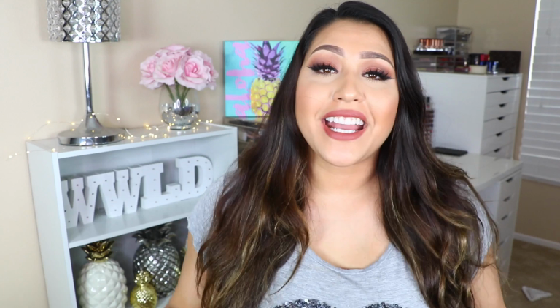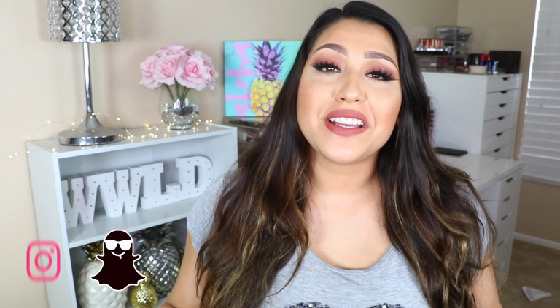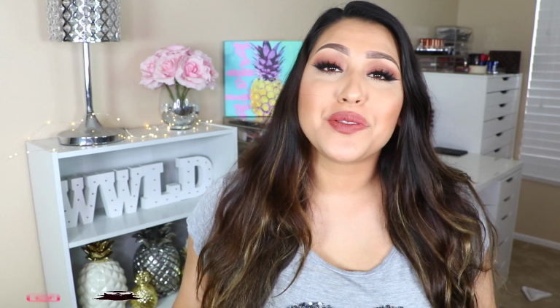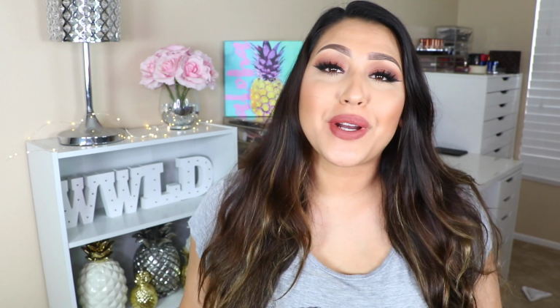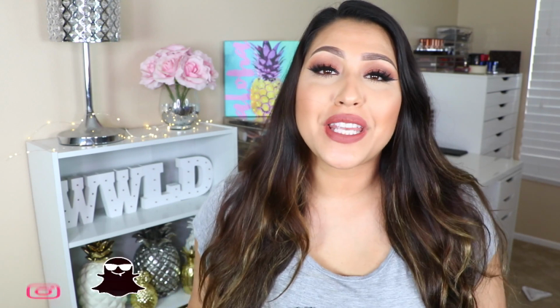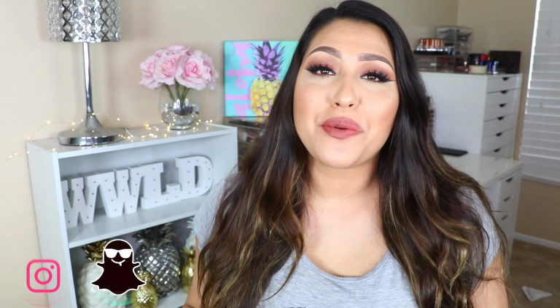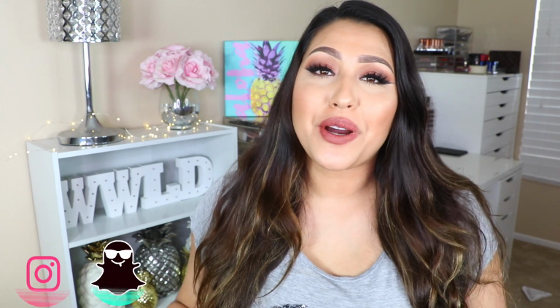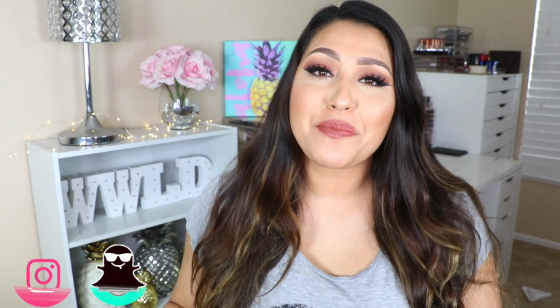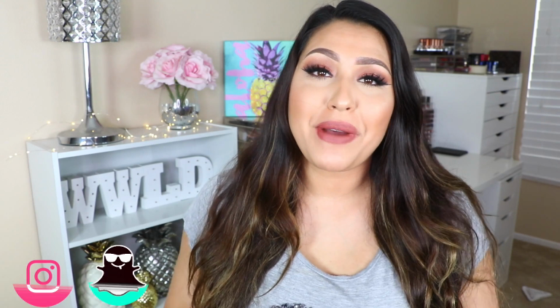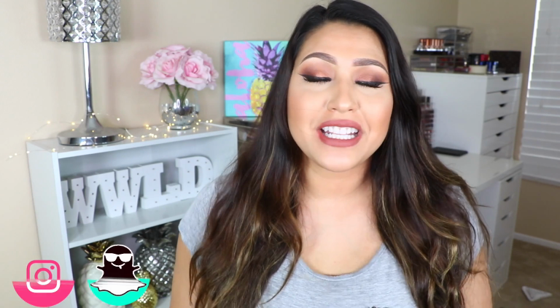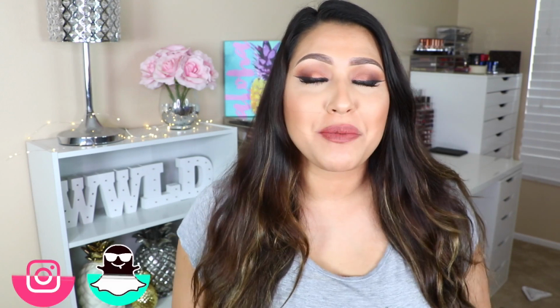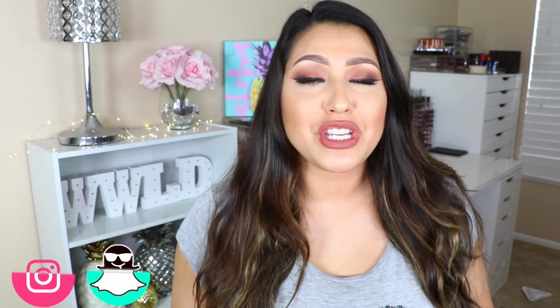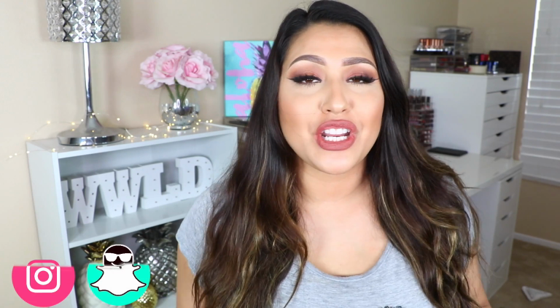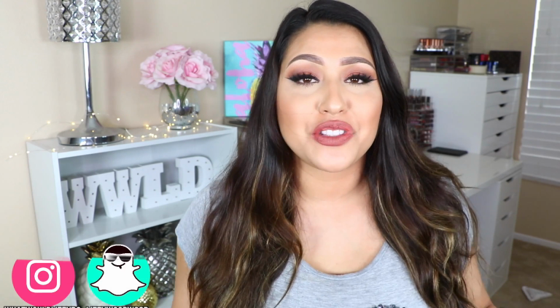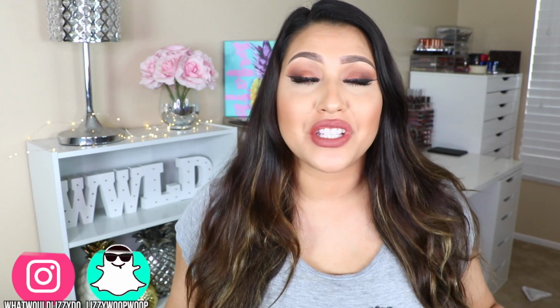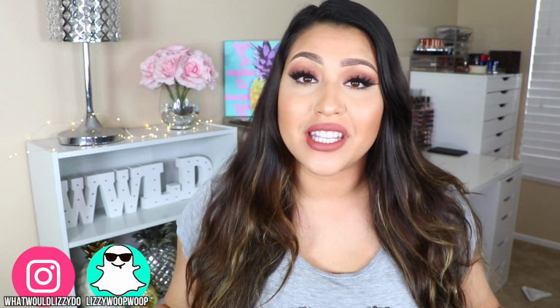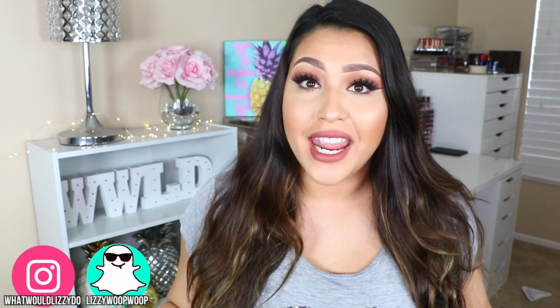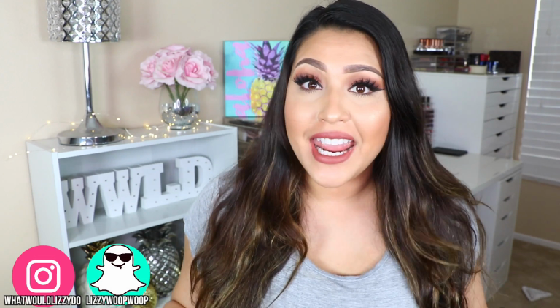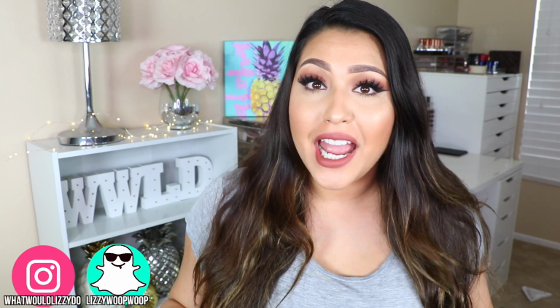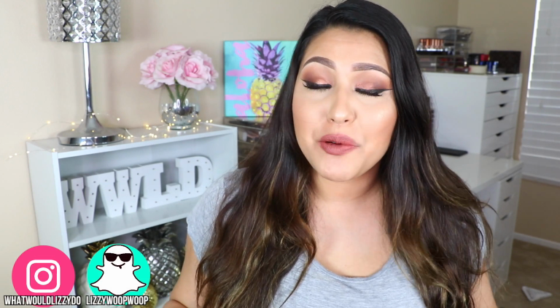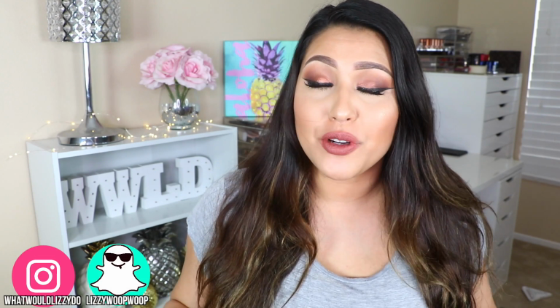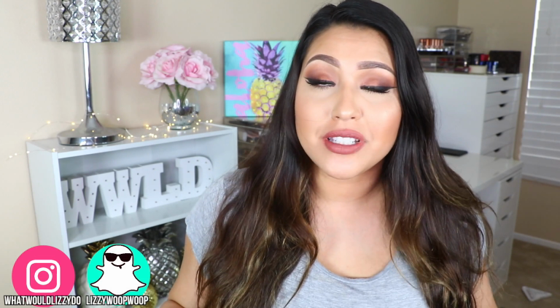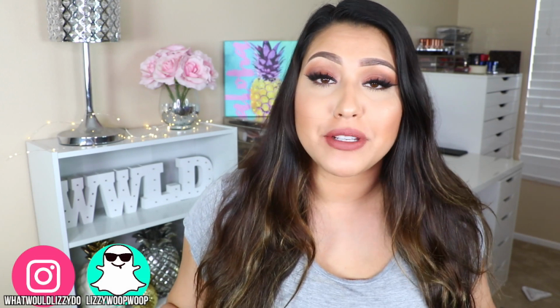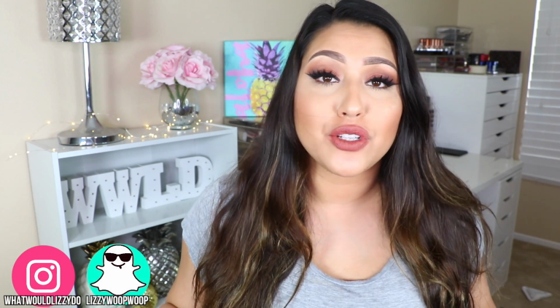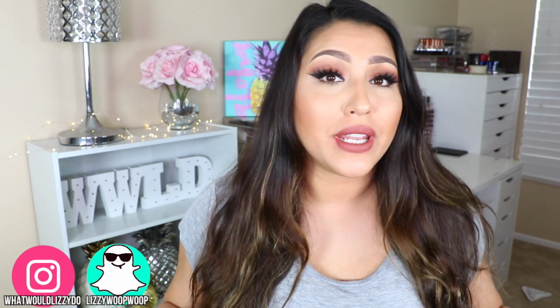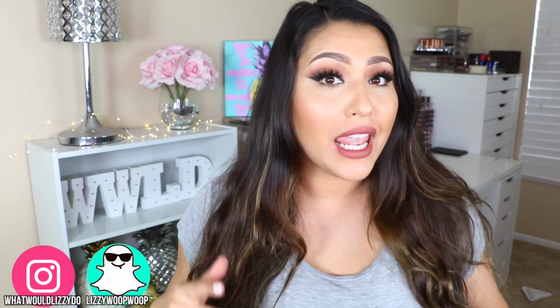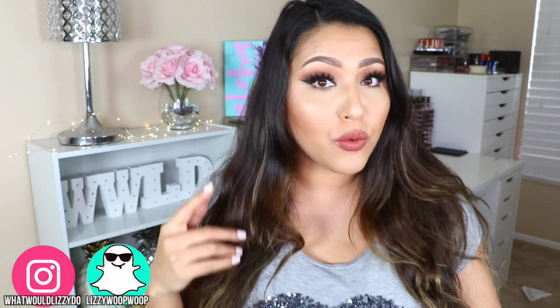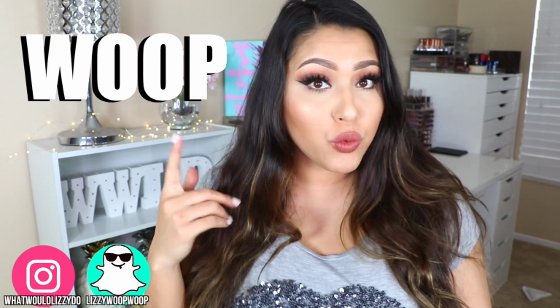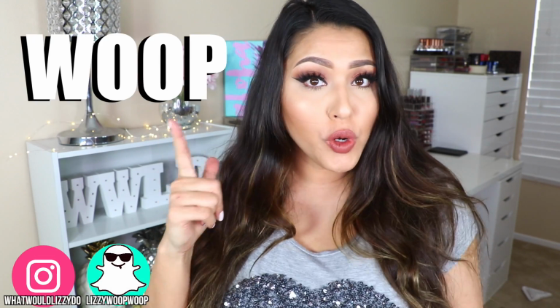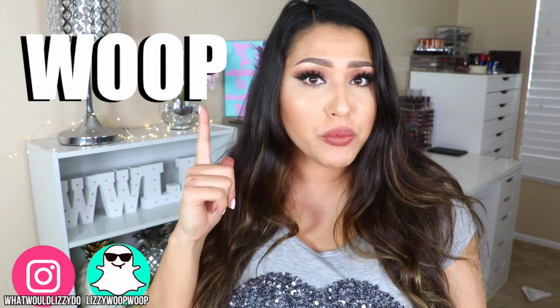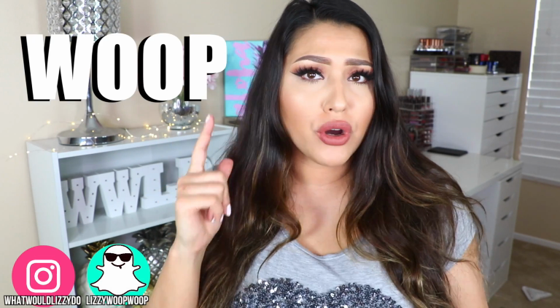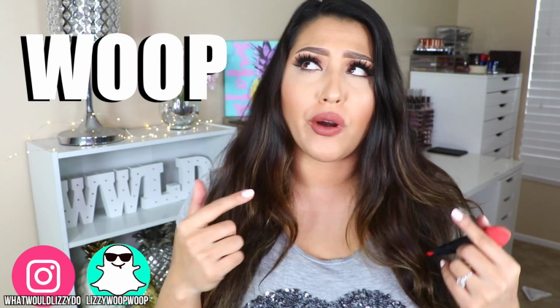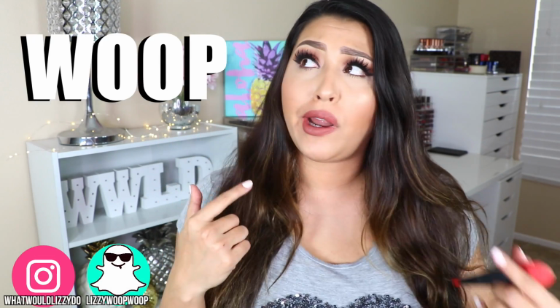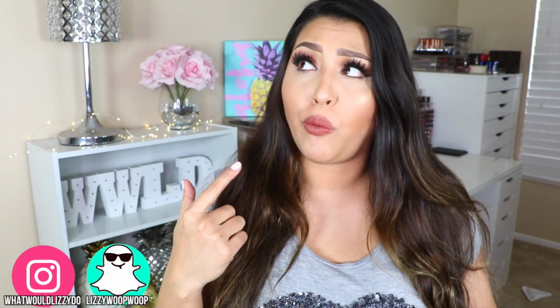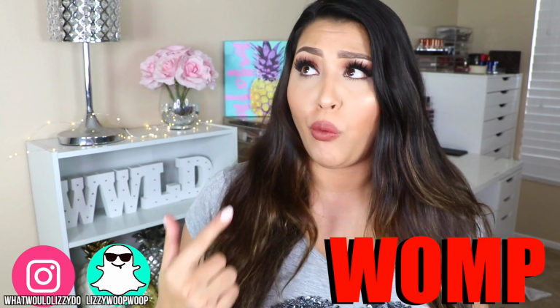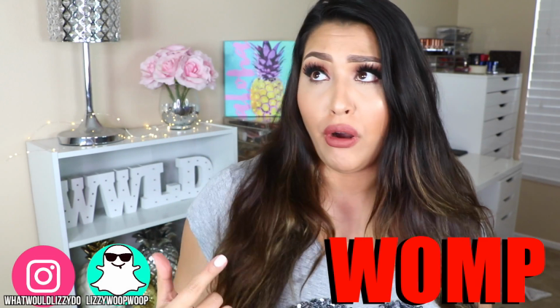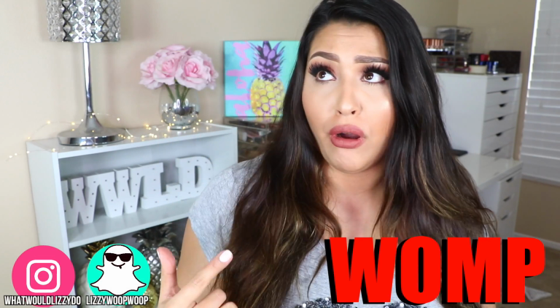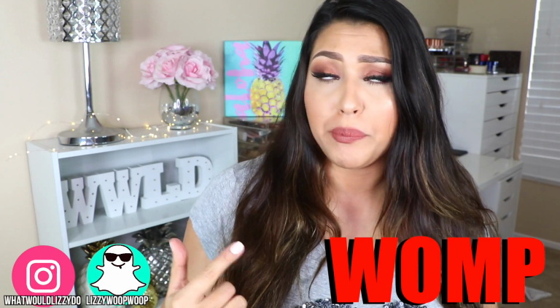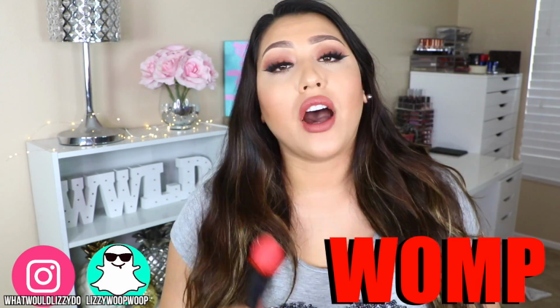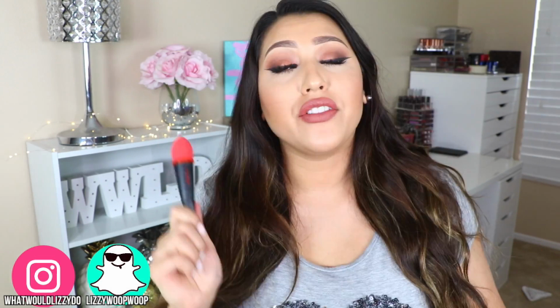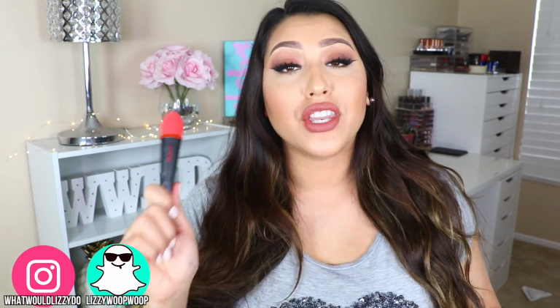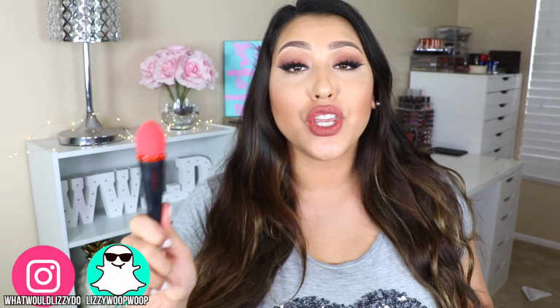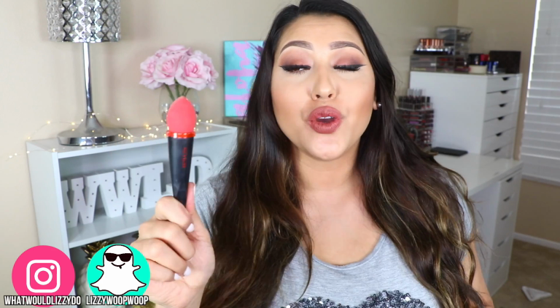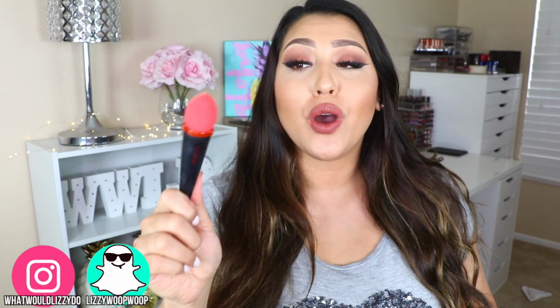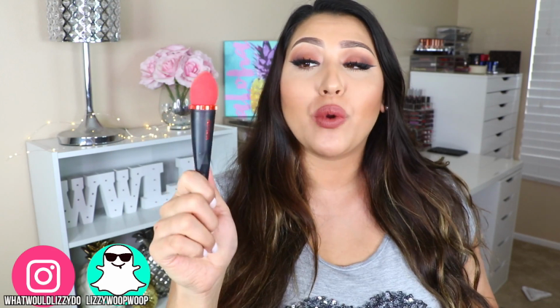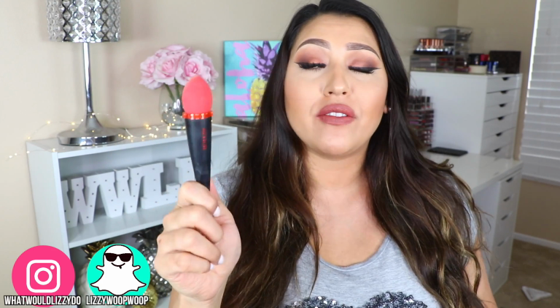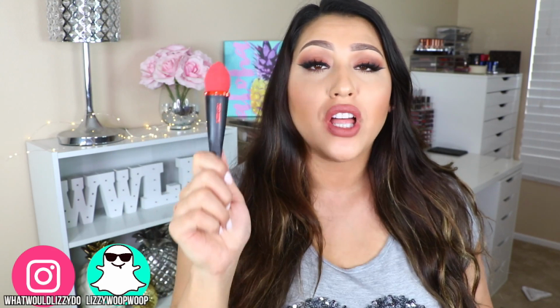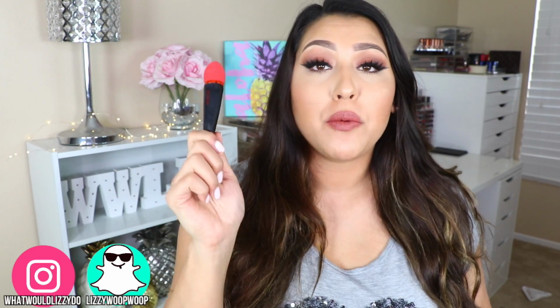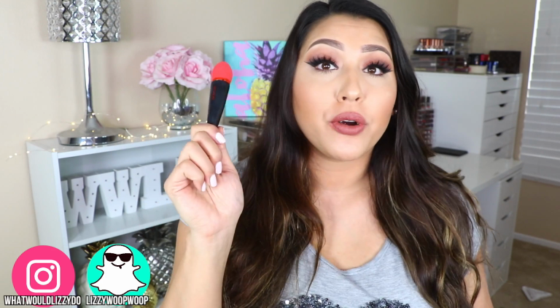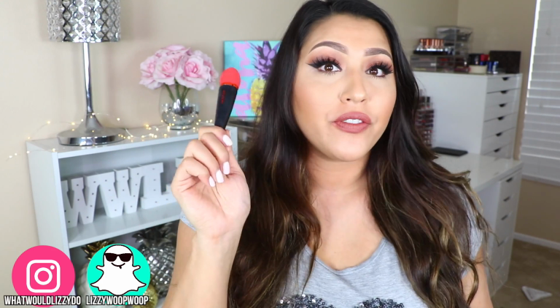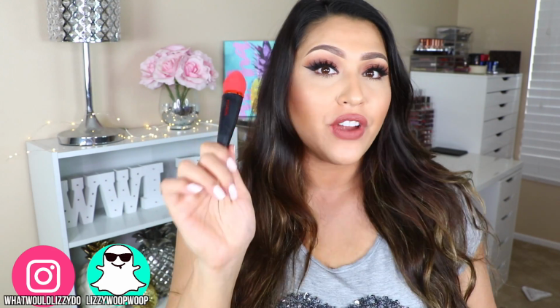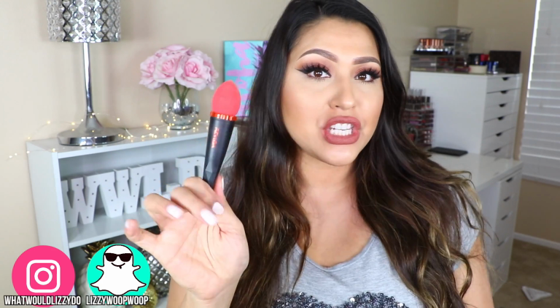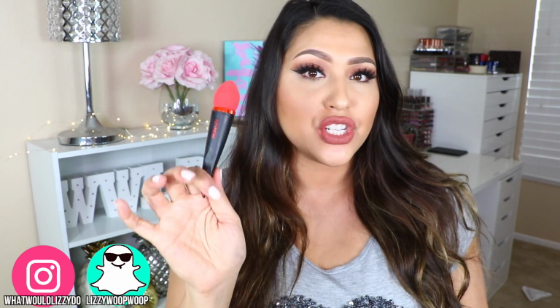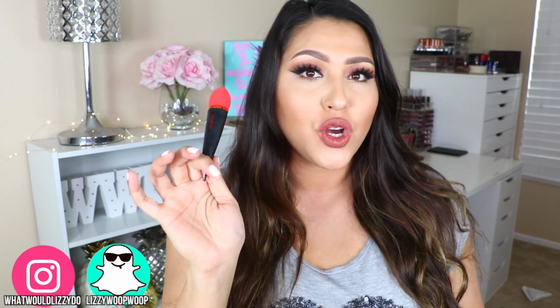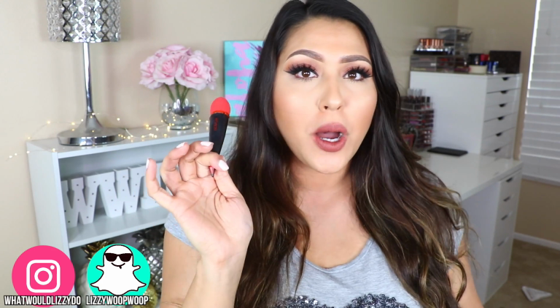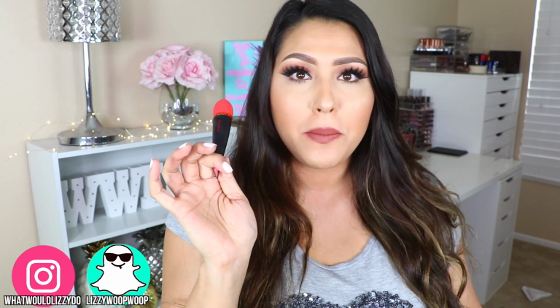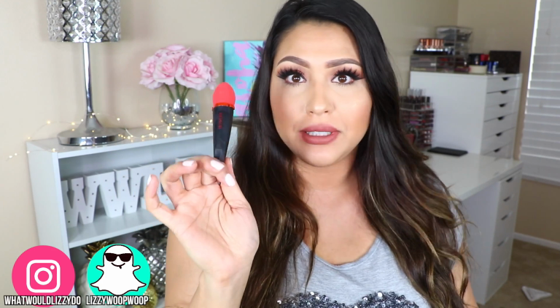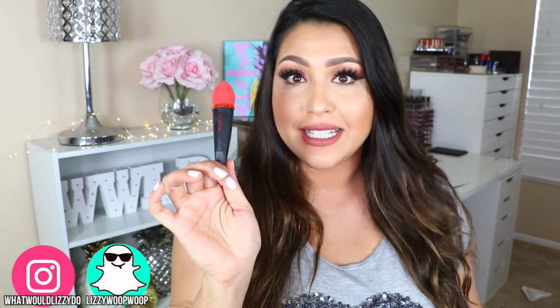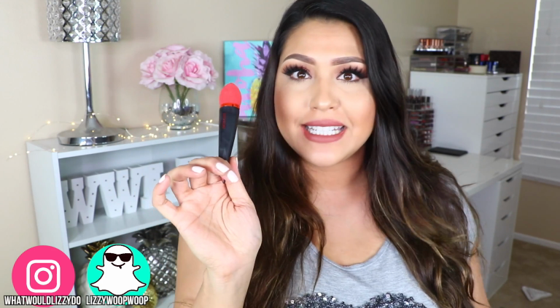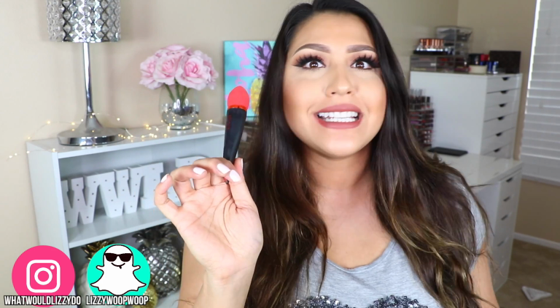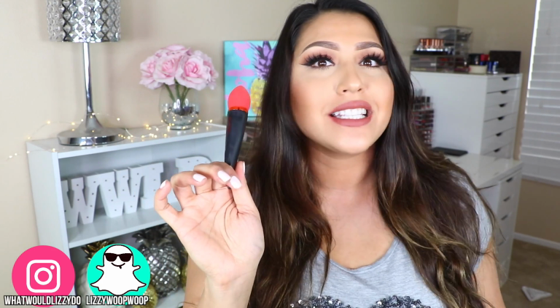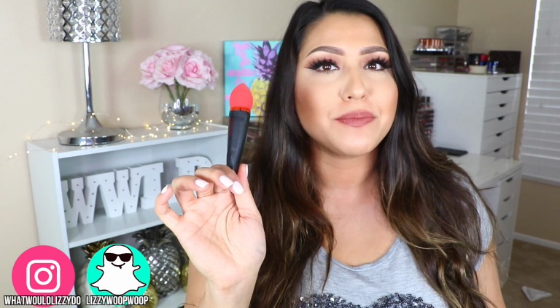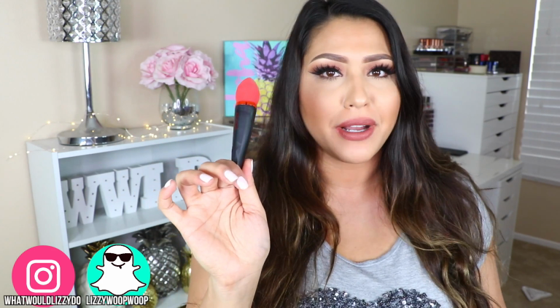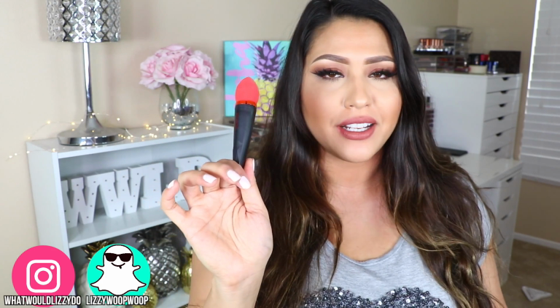Hey guys, what's up? Welcome back to my channel. So today I'm going to be doing a woop or a womp on the new Revlon Professional Blending Sponge.